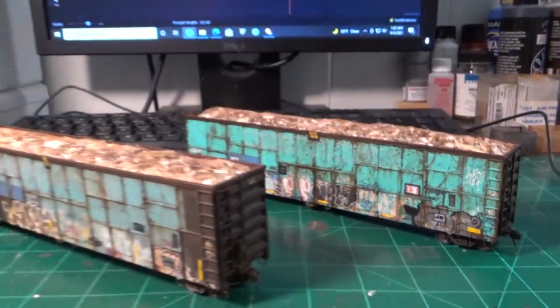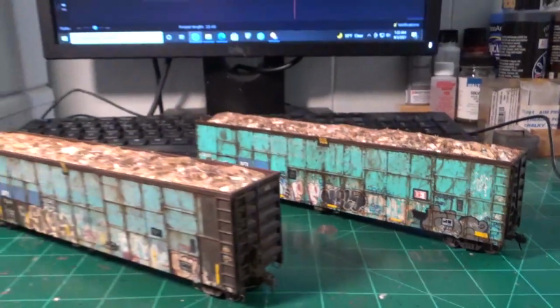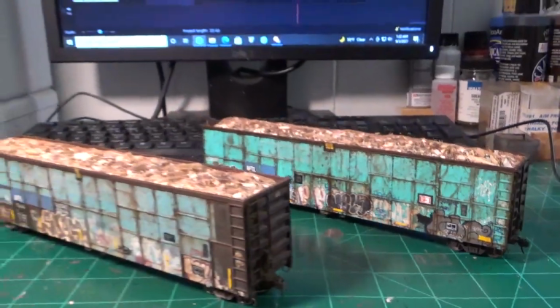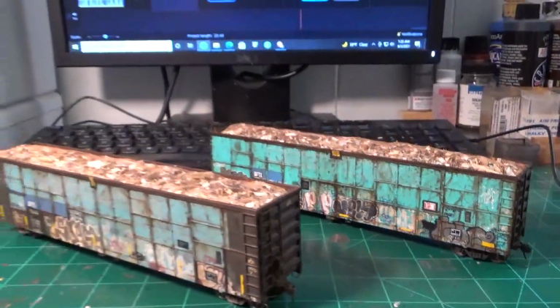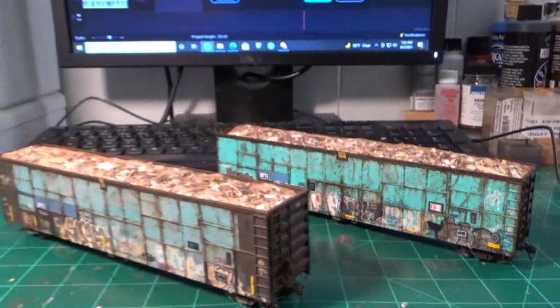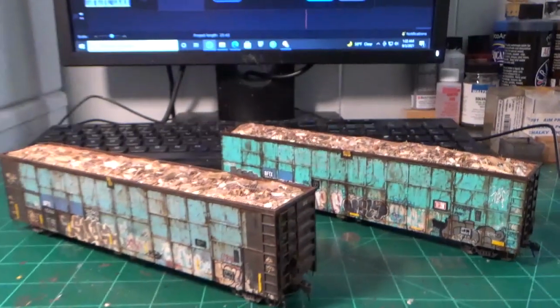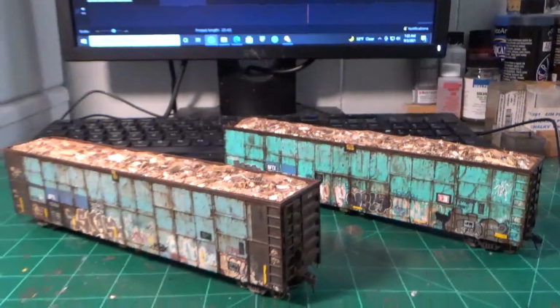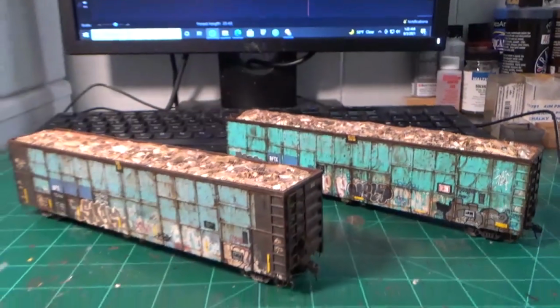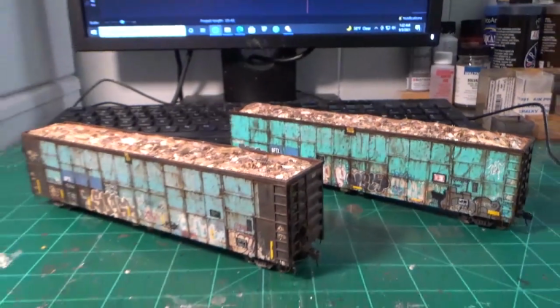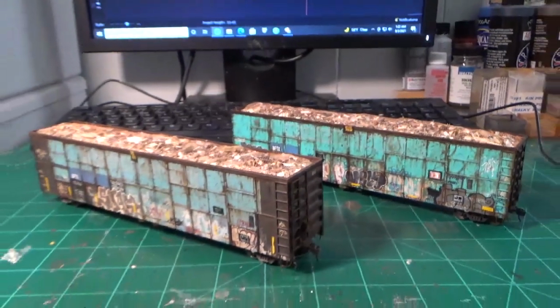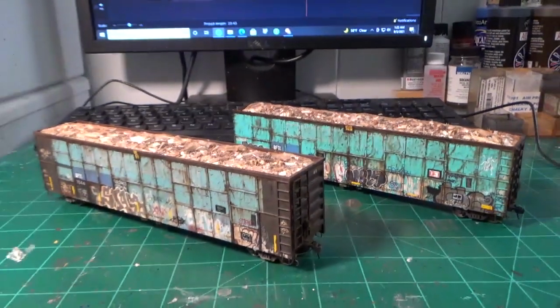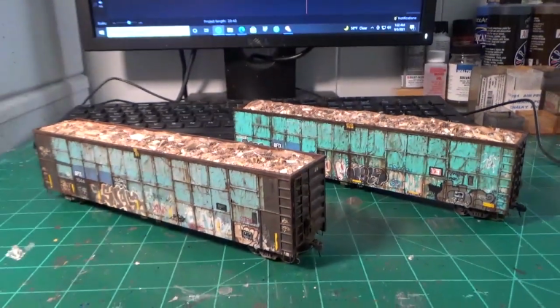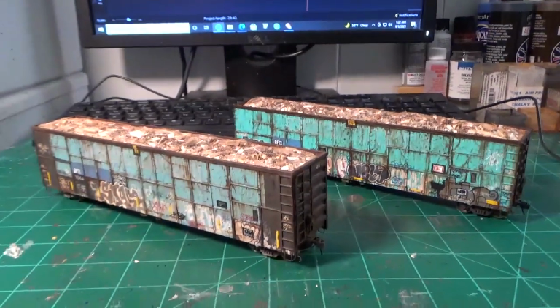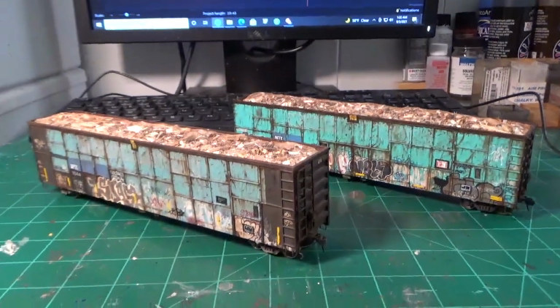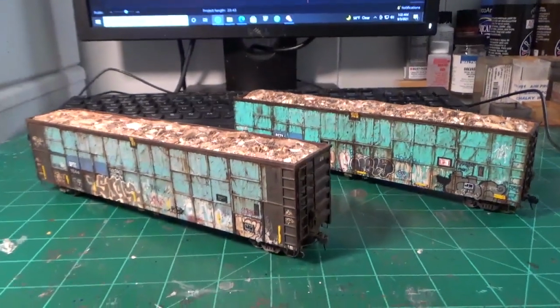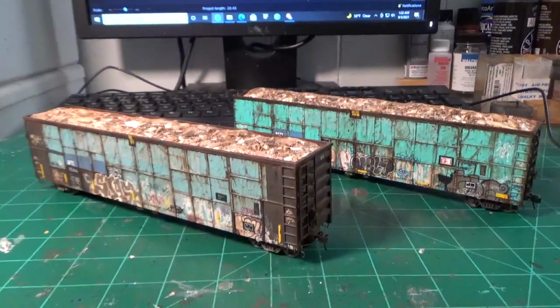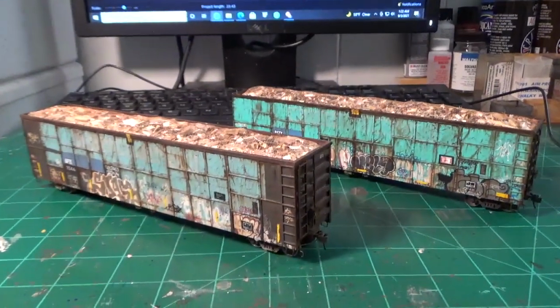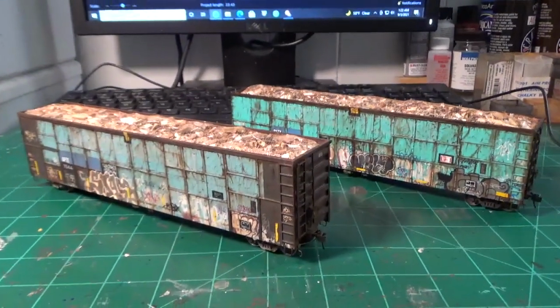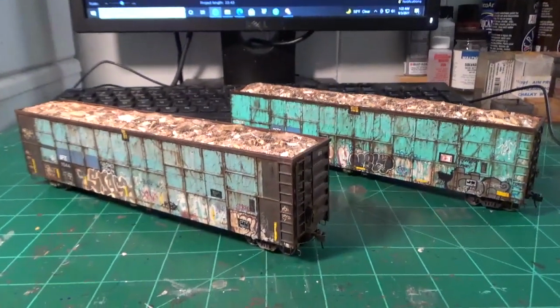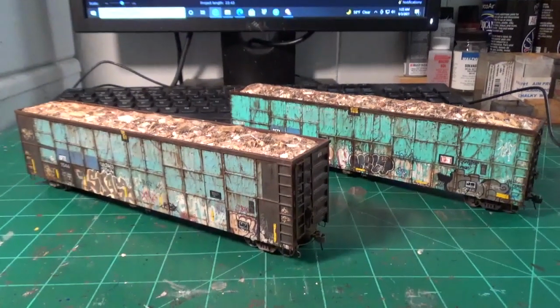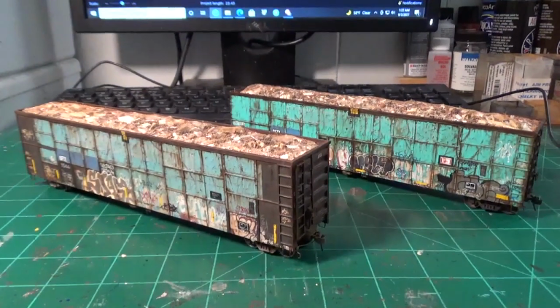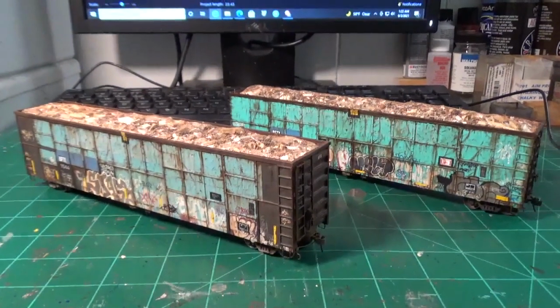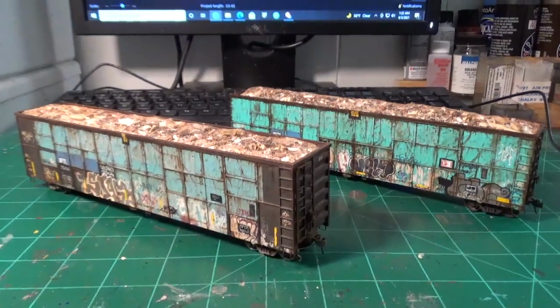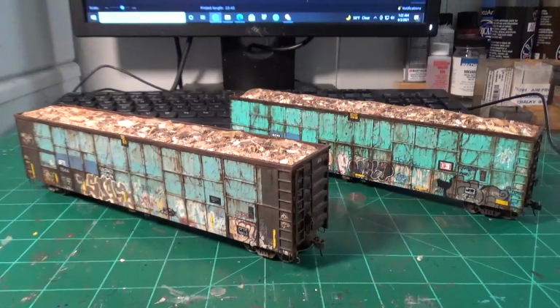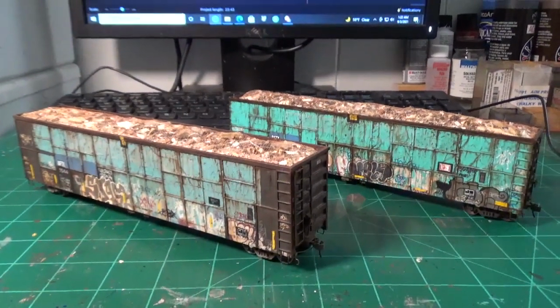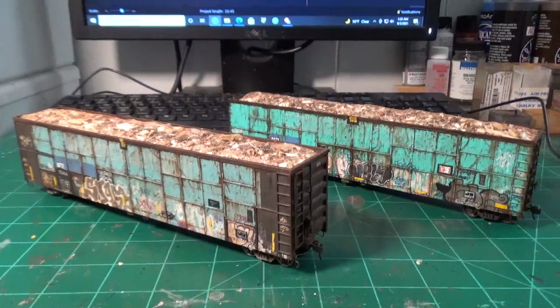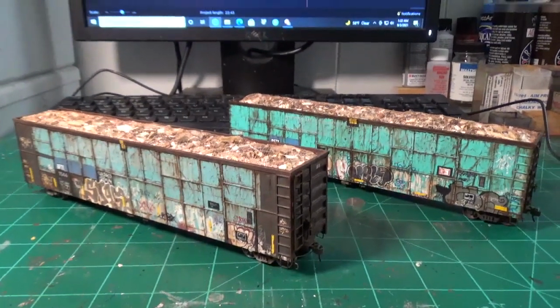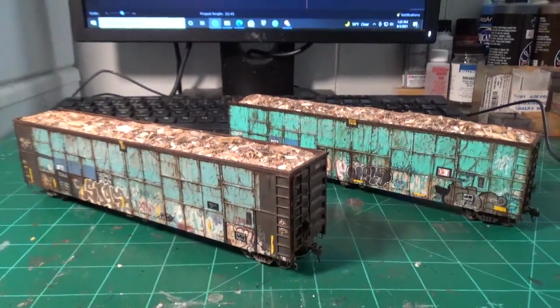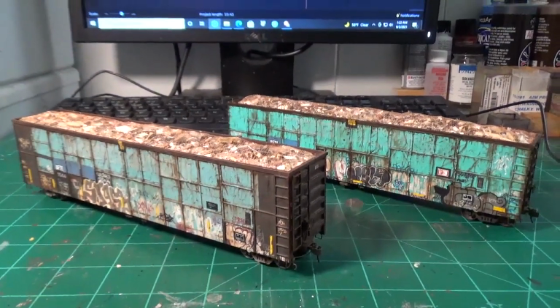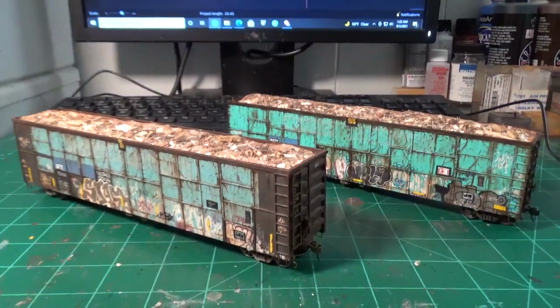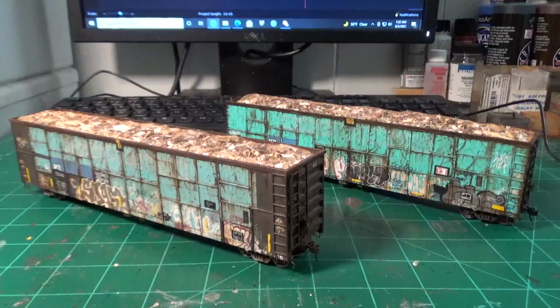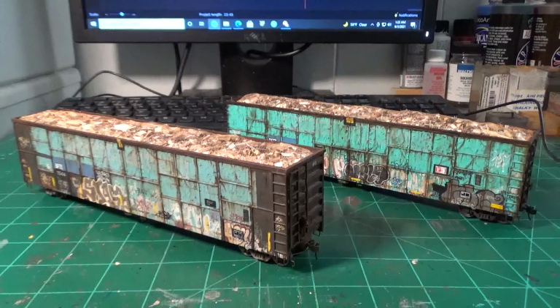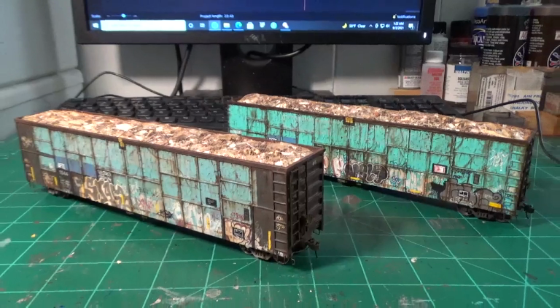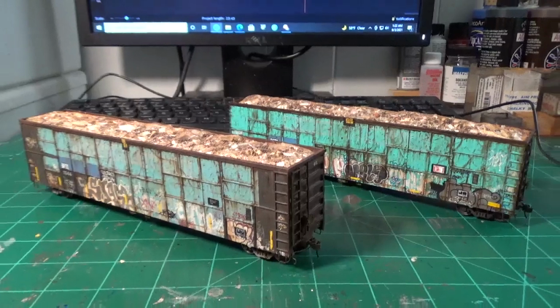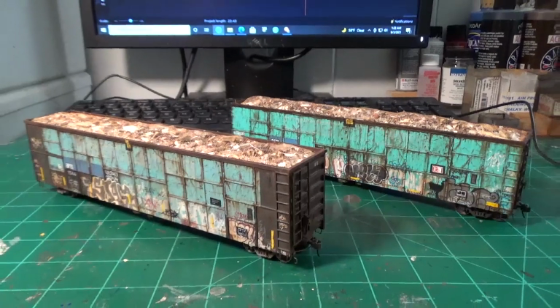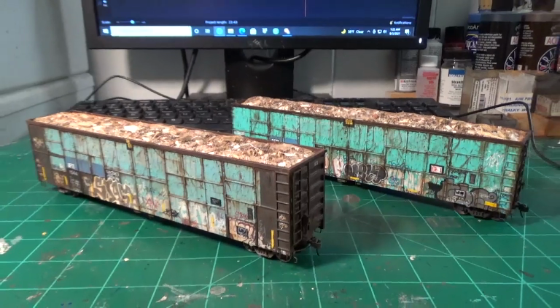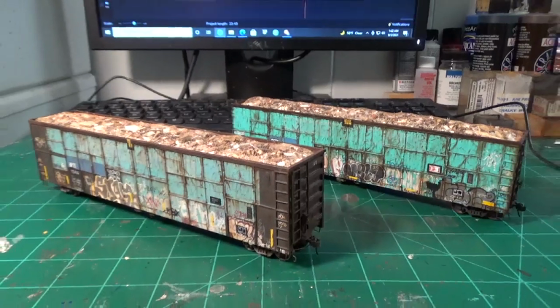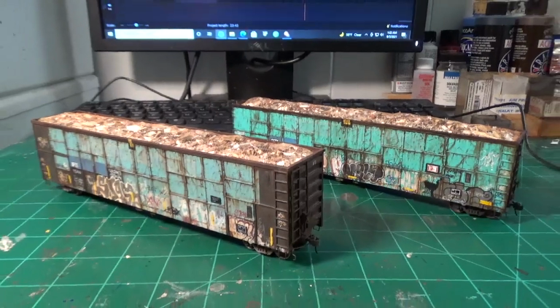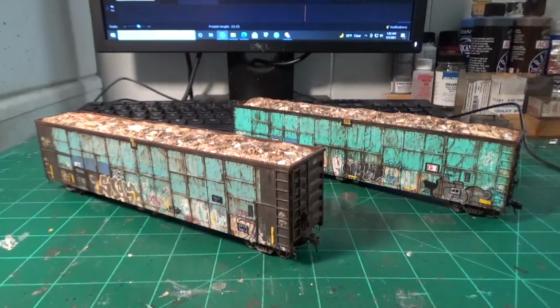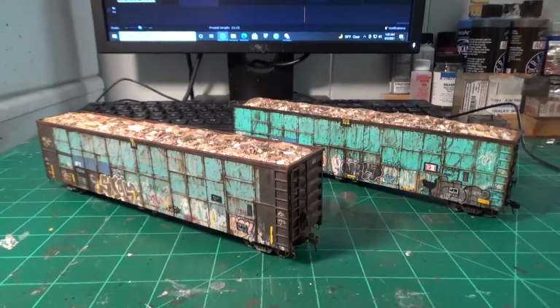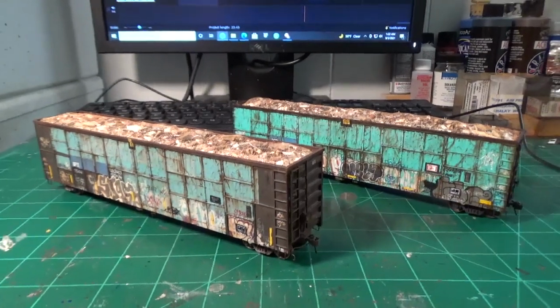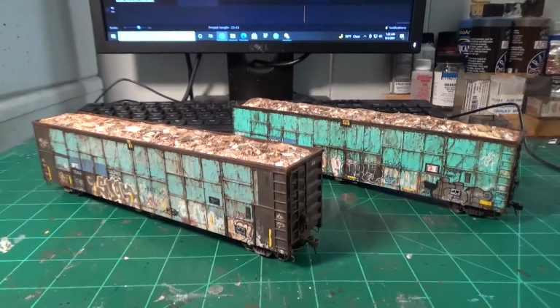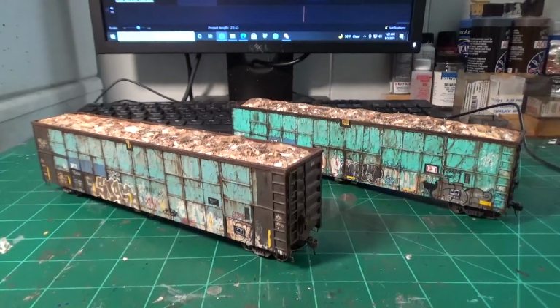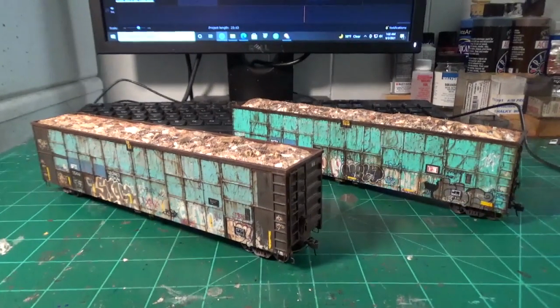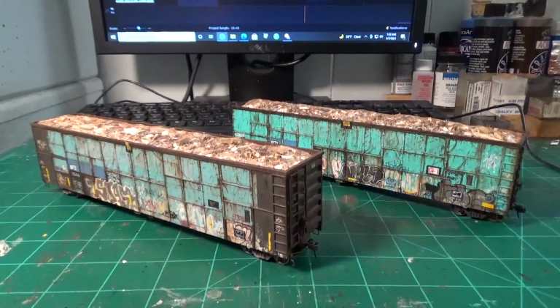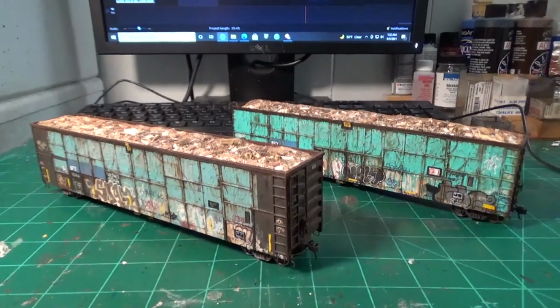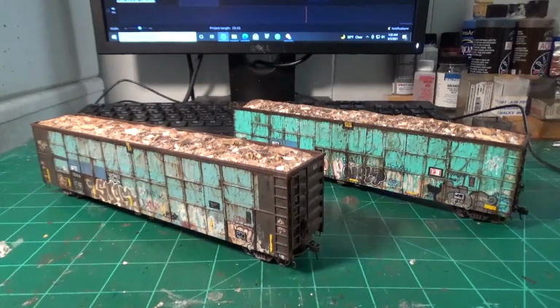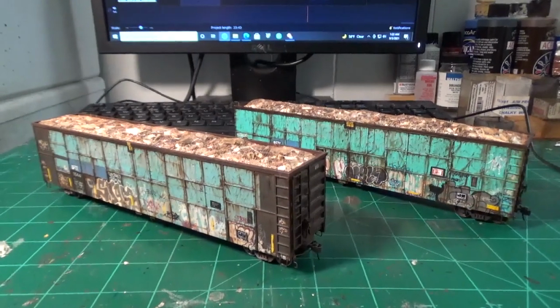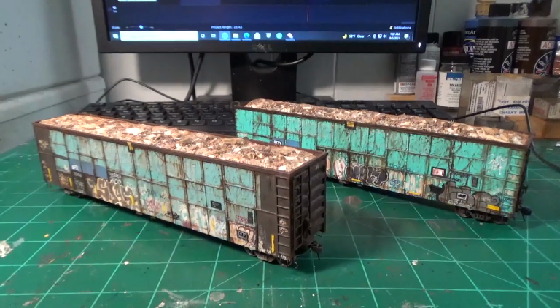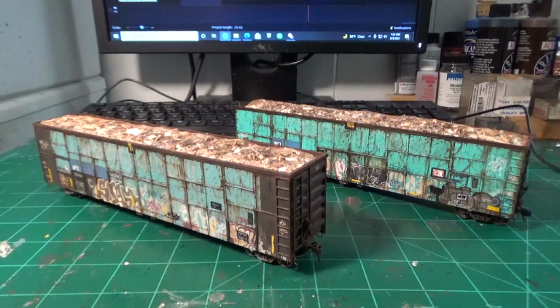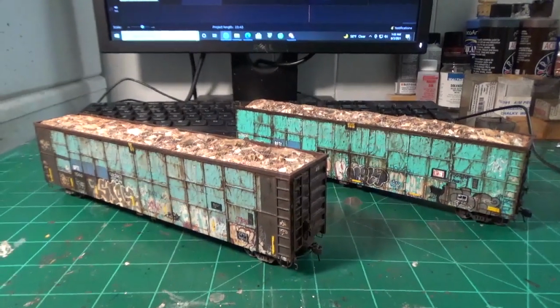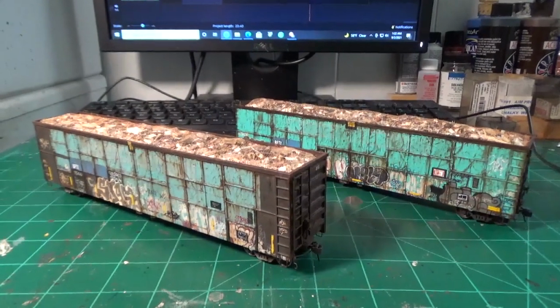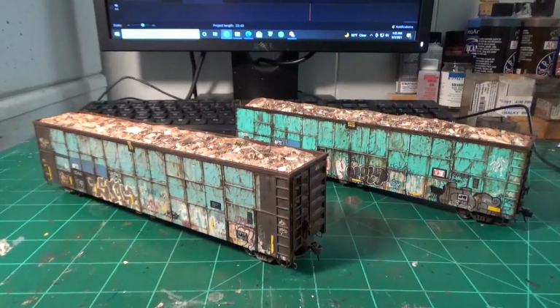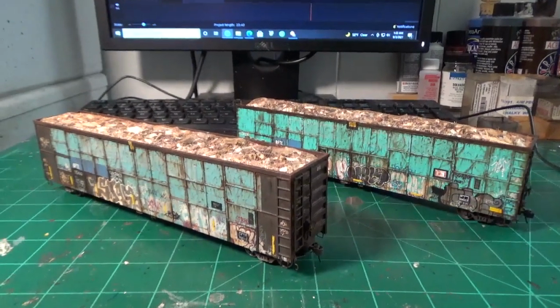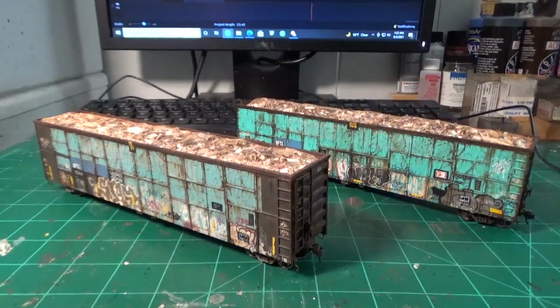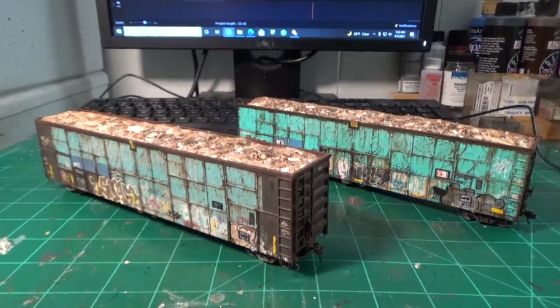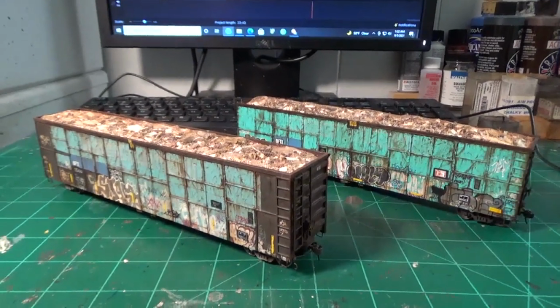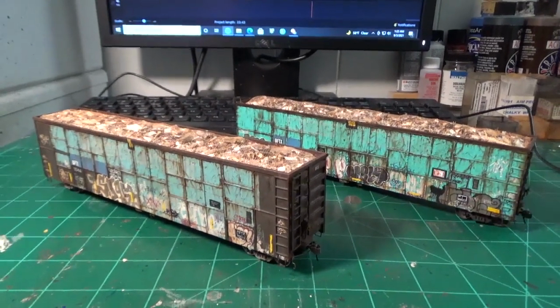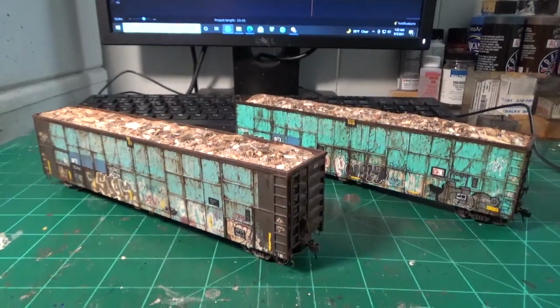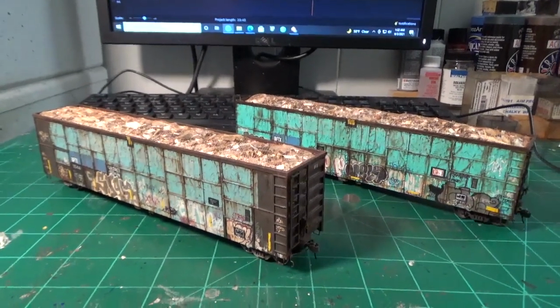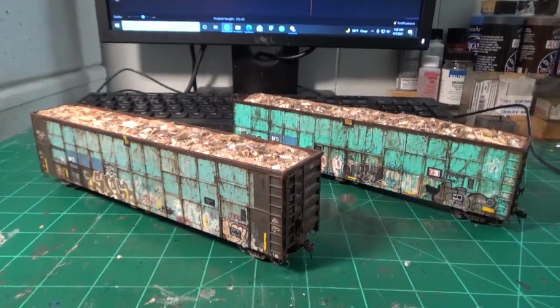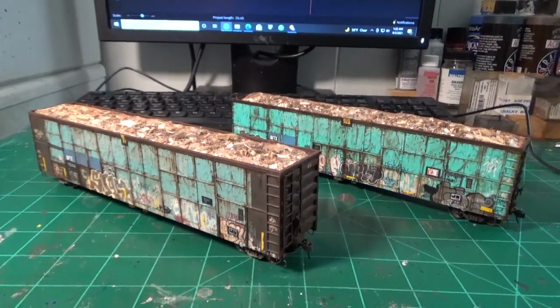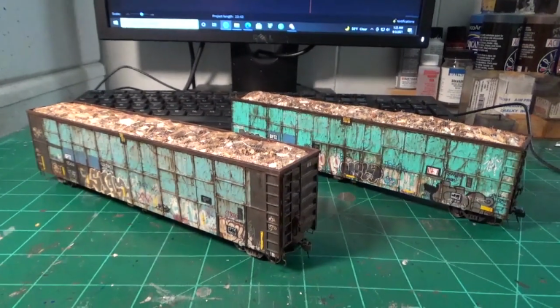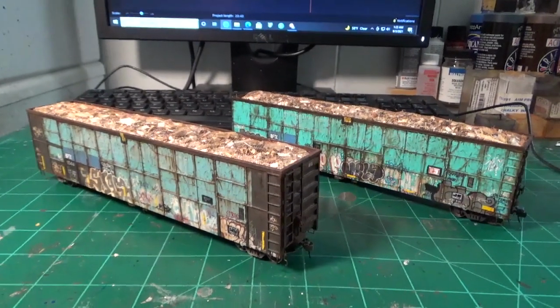It all worked out in the end. This is countless hours spent just making these two, but I am thinking of making some more of these.